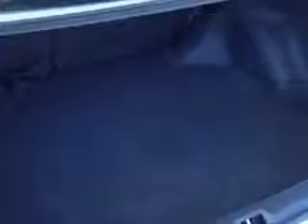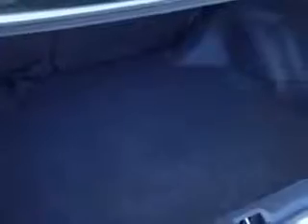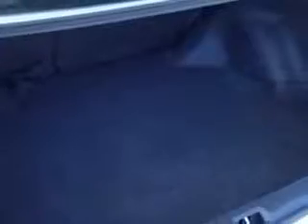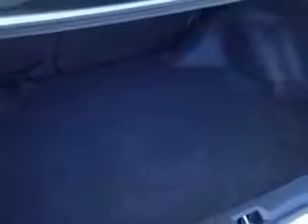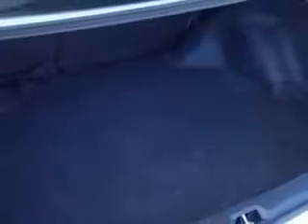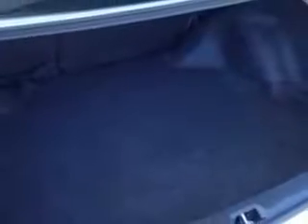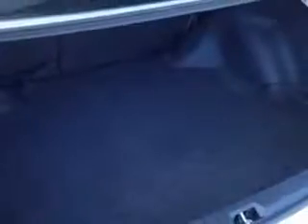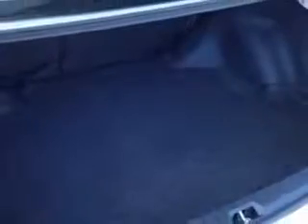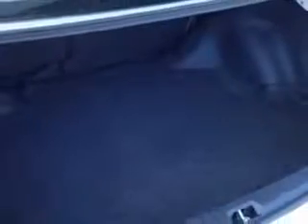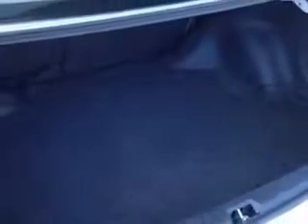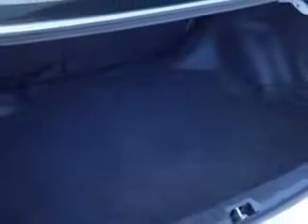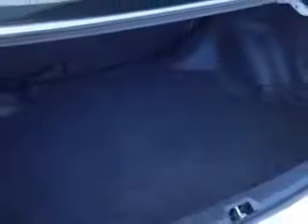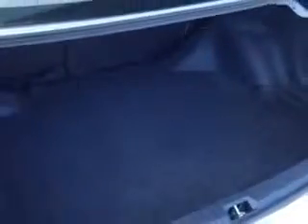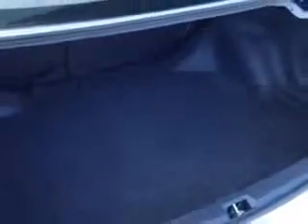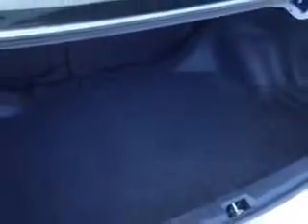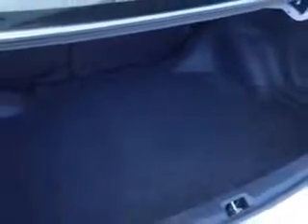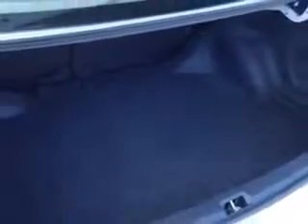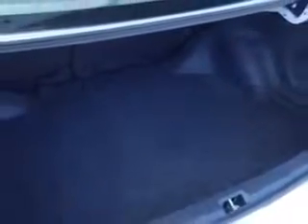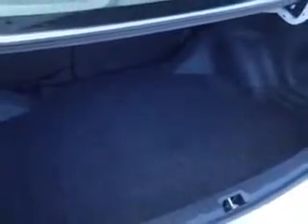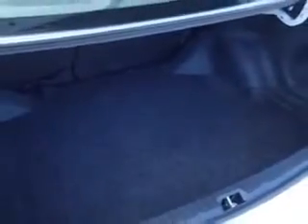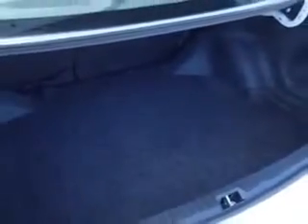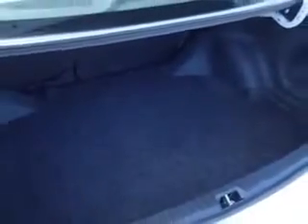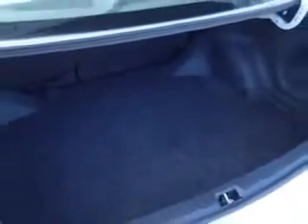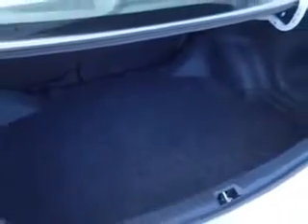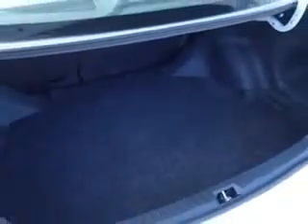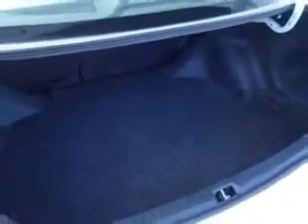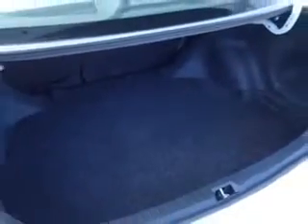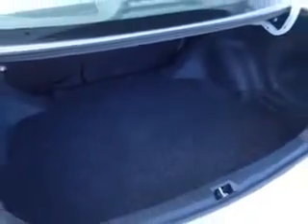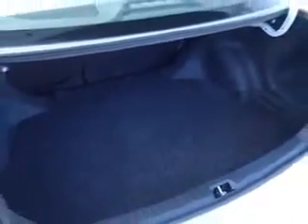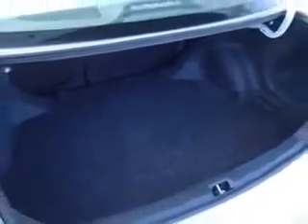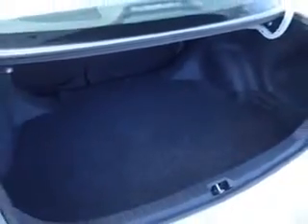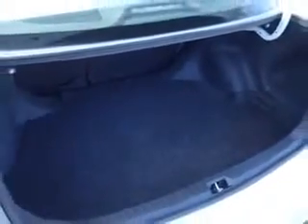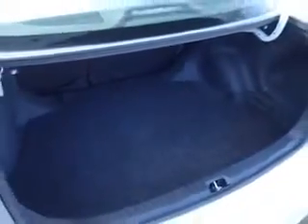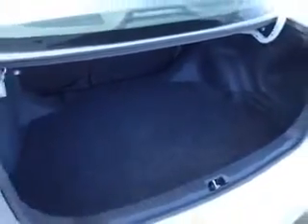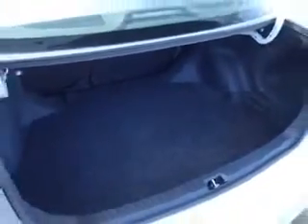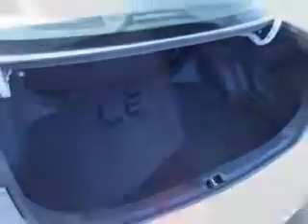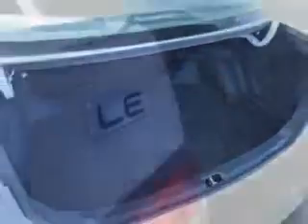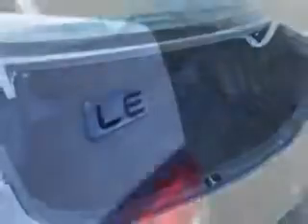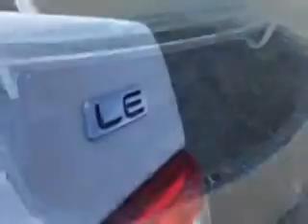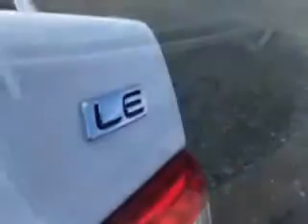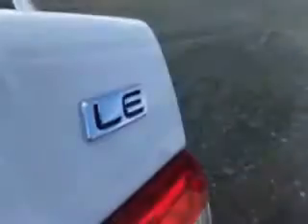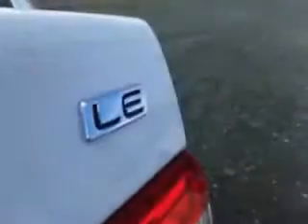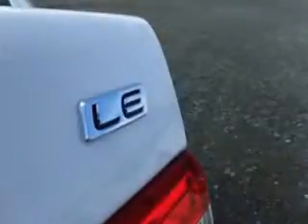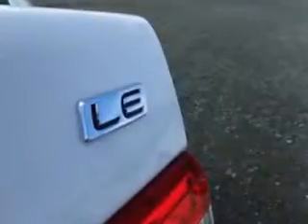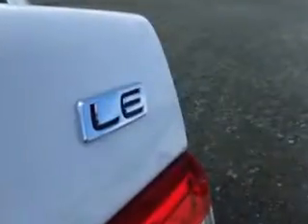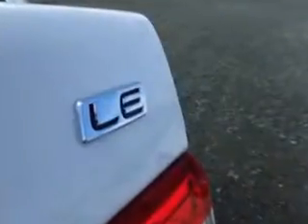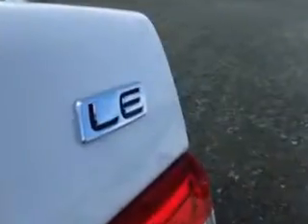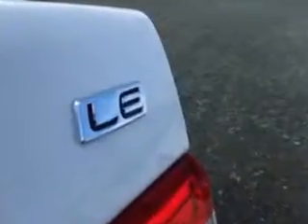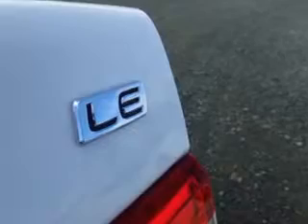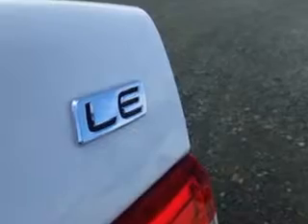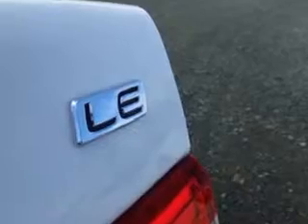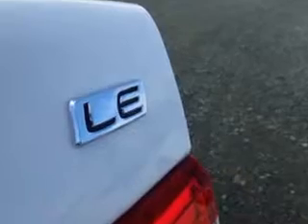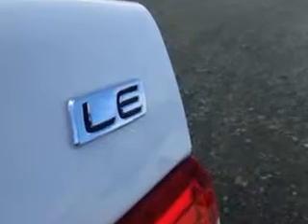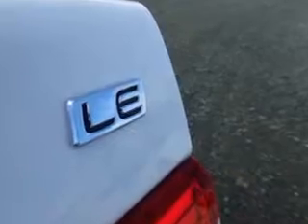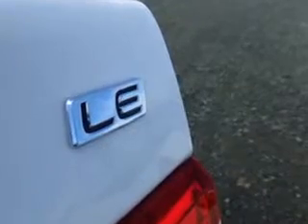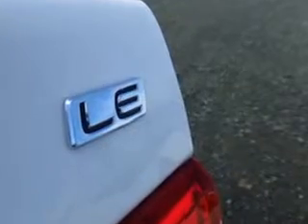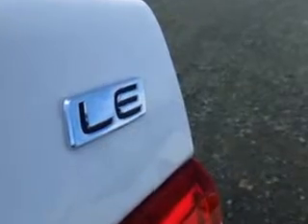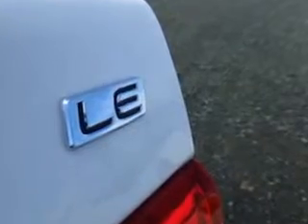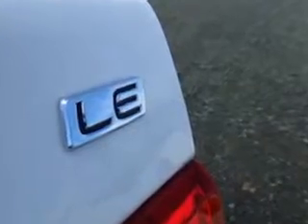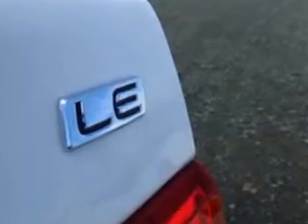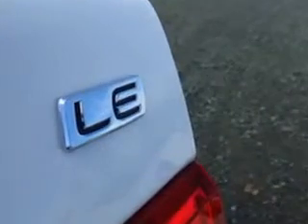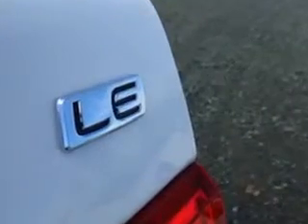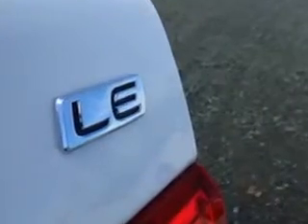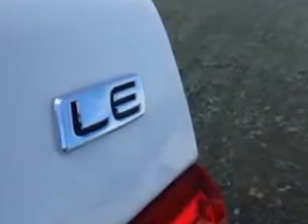Enjoy the drive and have peace of mind in this 2011 Toyota Corolla. See us at Kulp Car Rentals today.